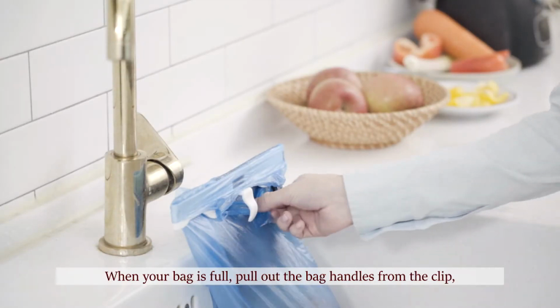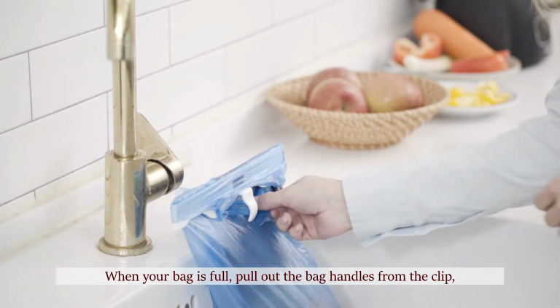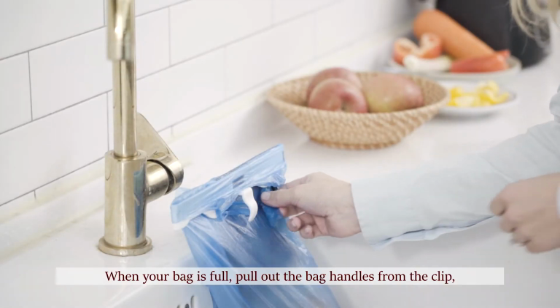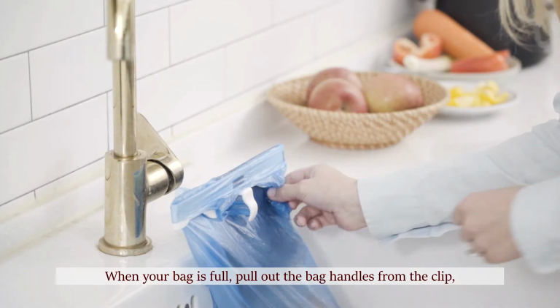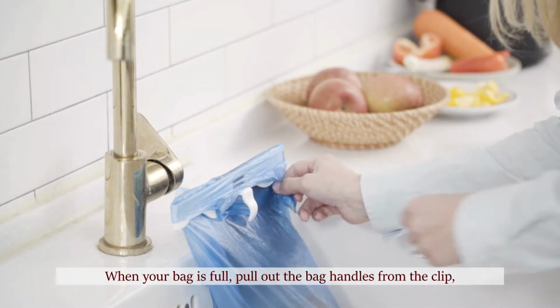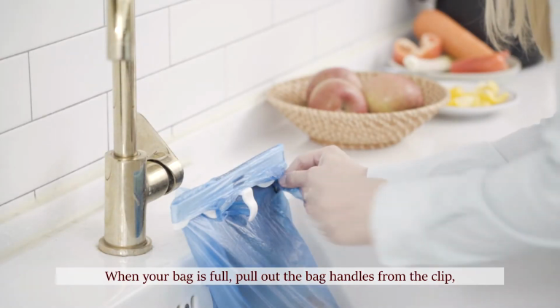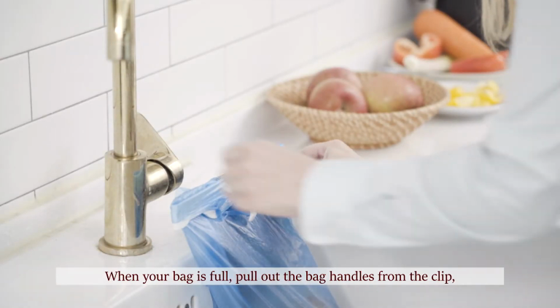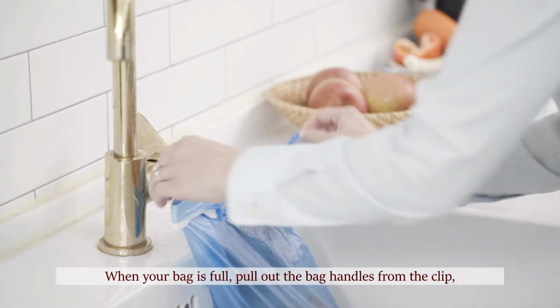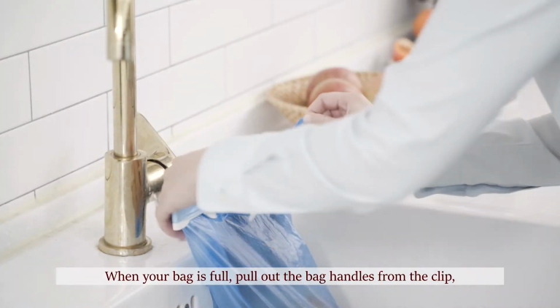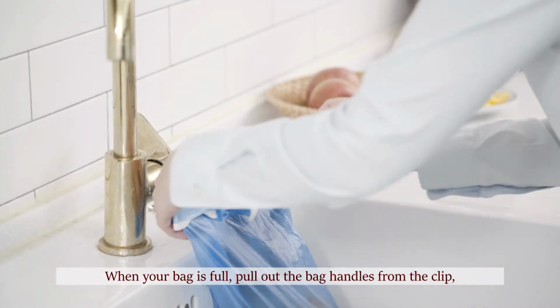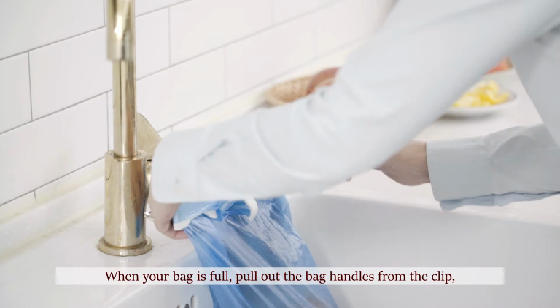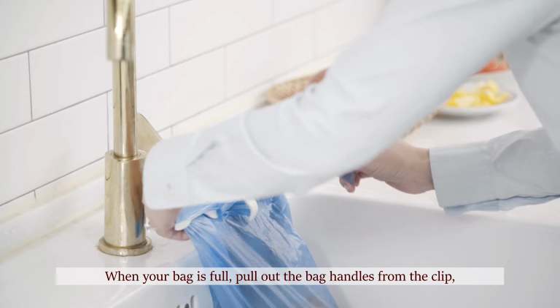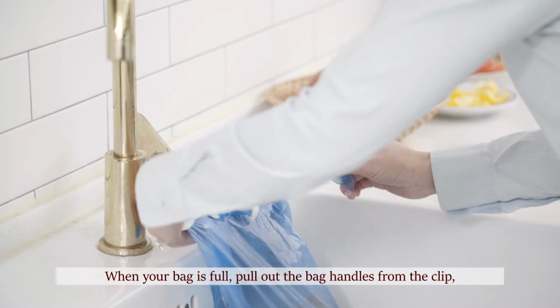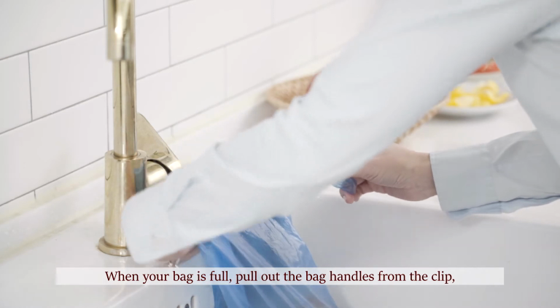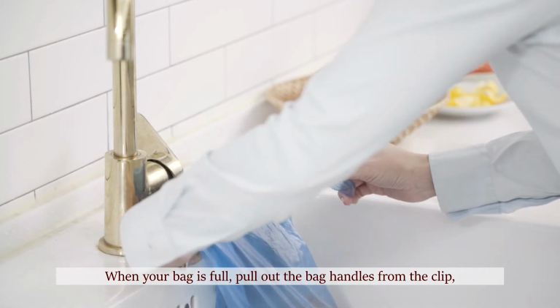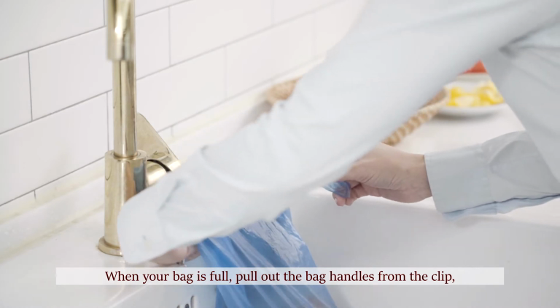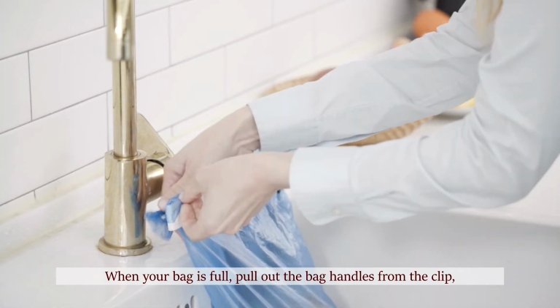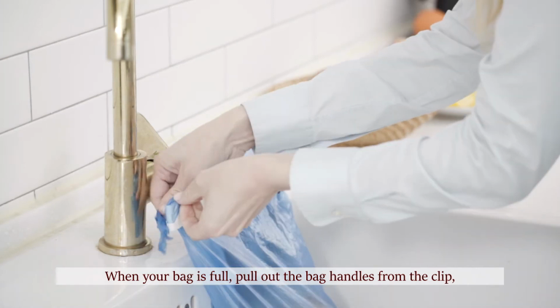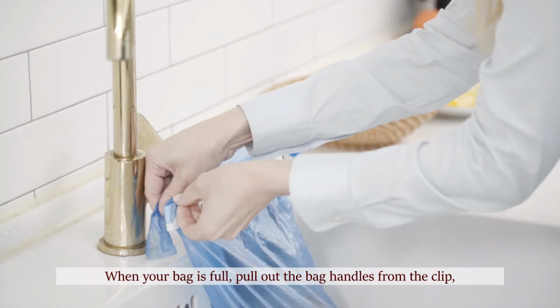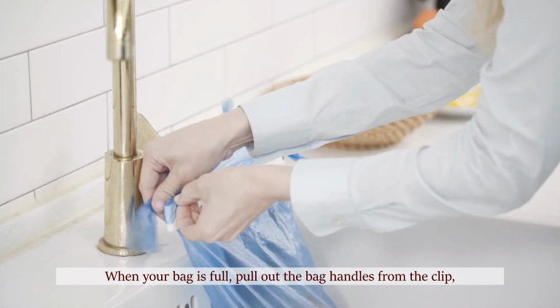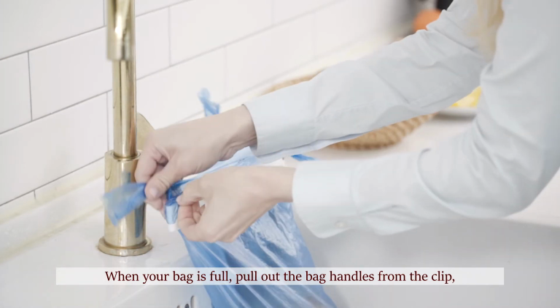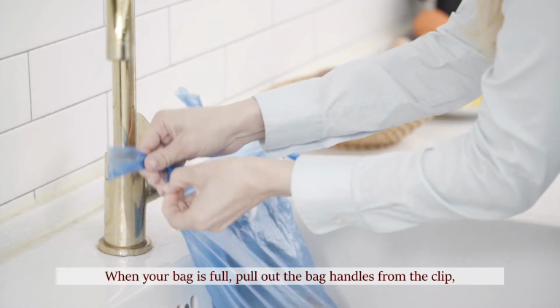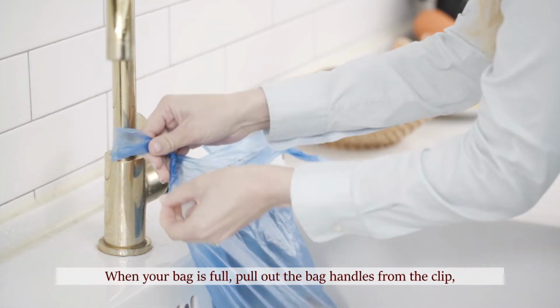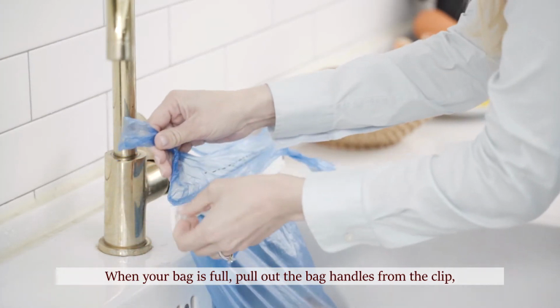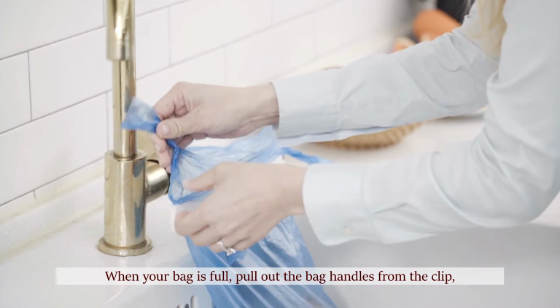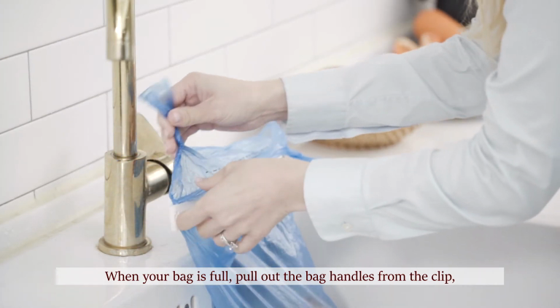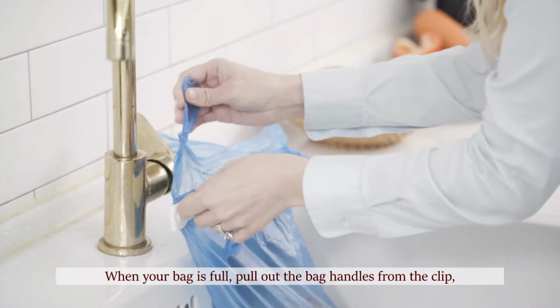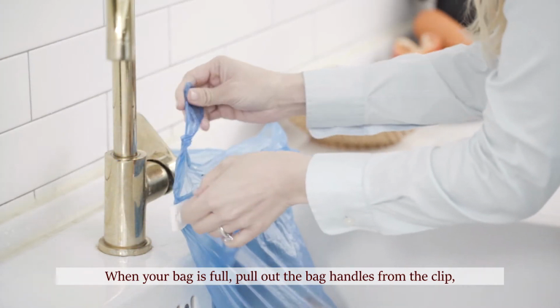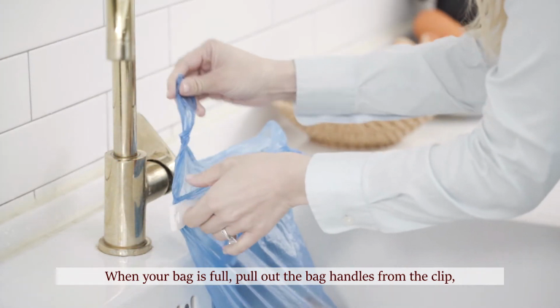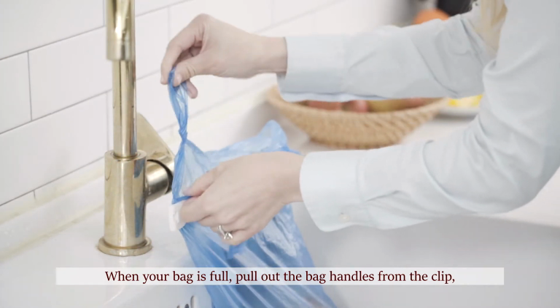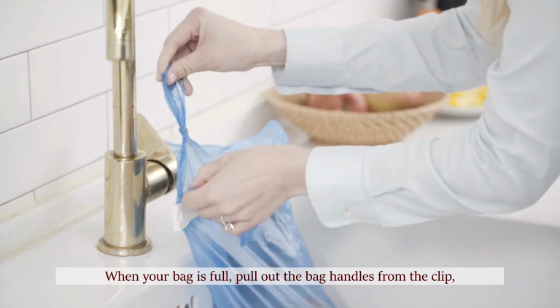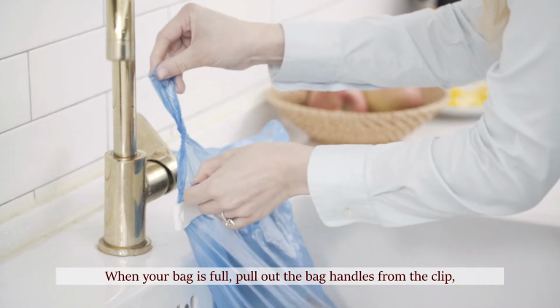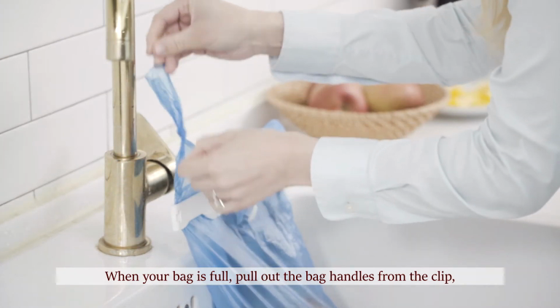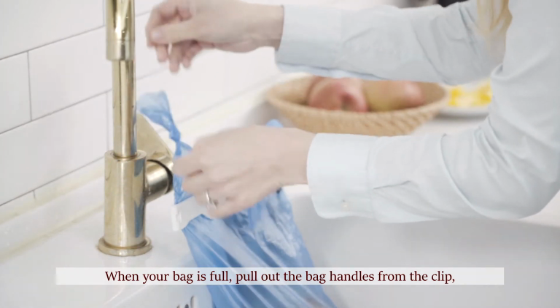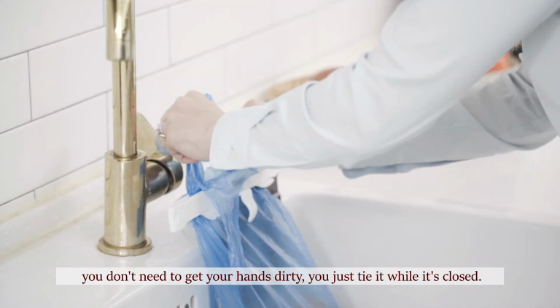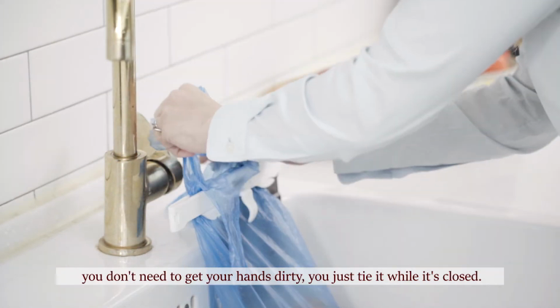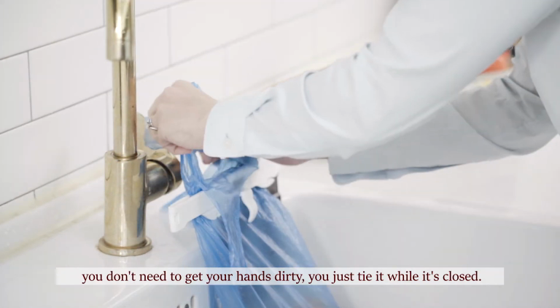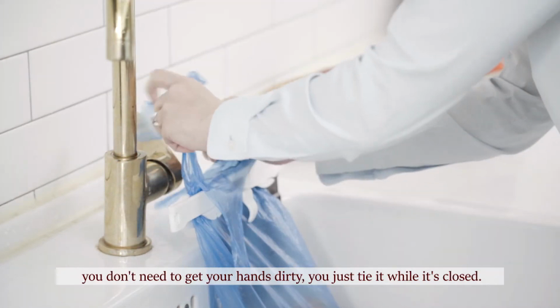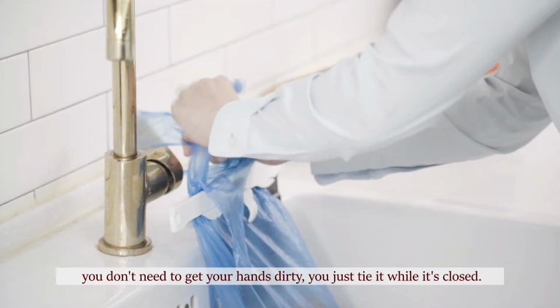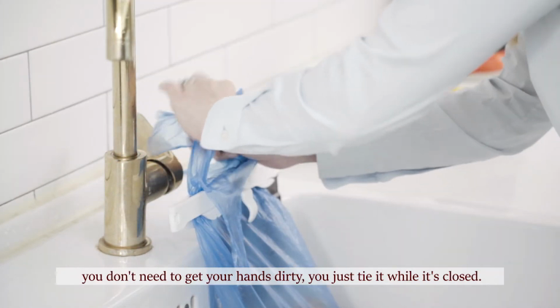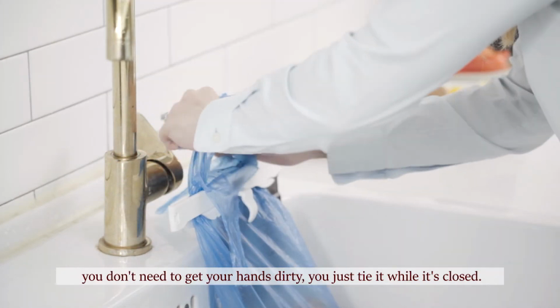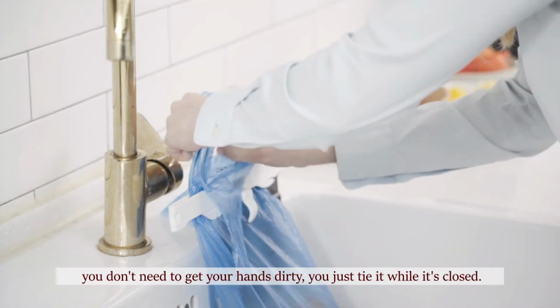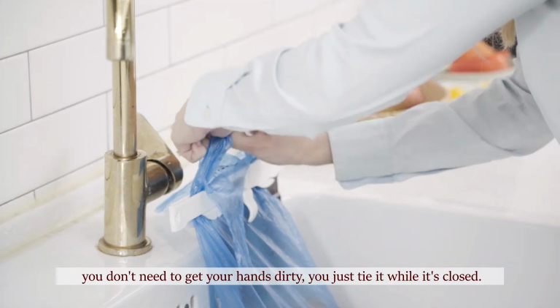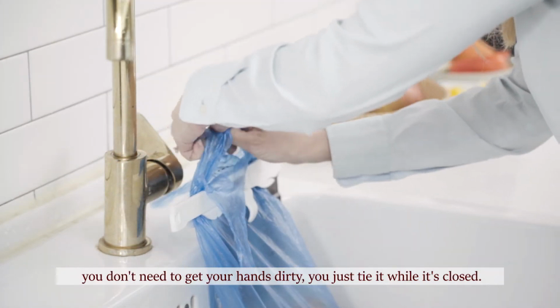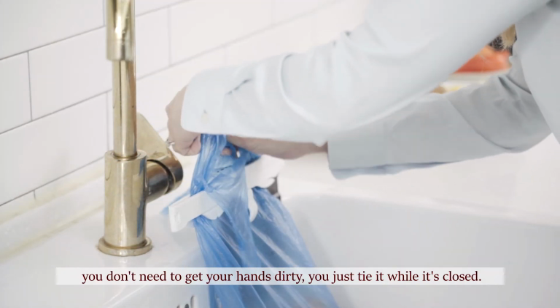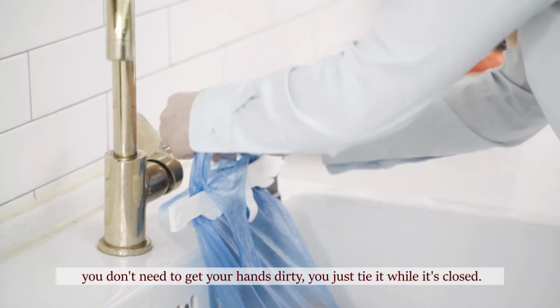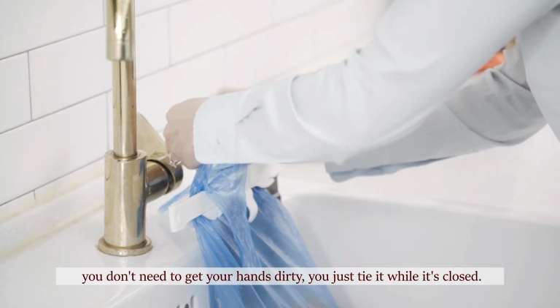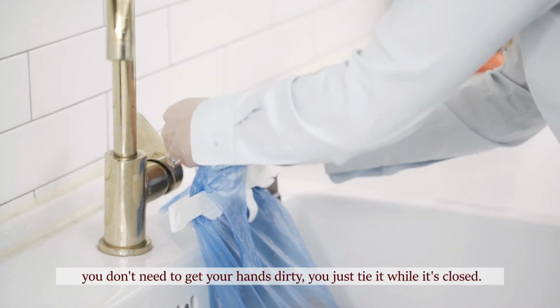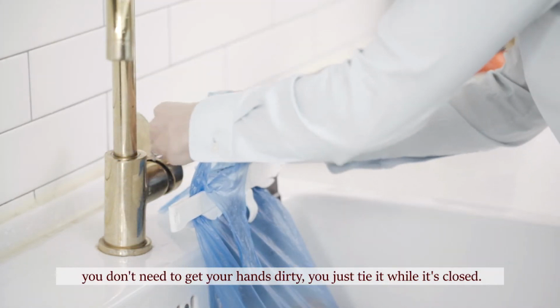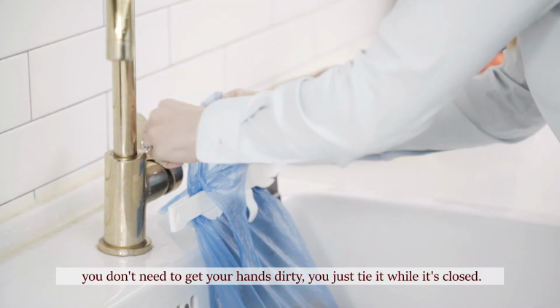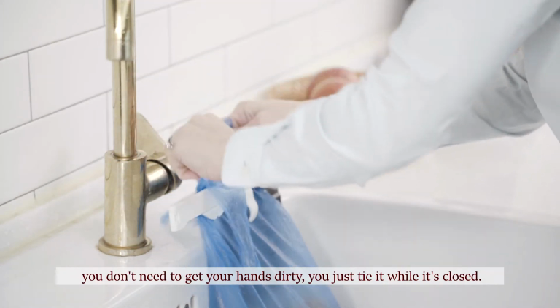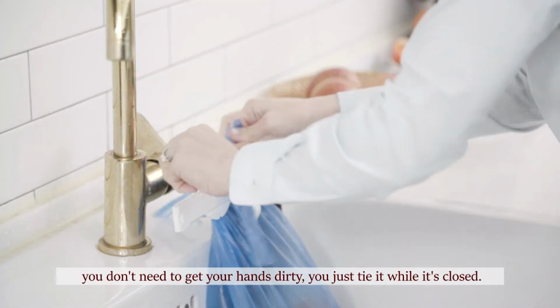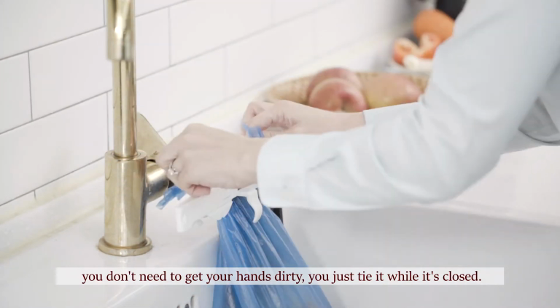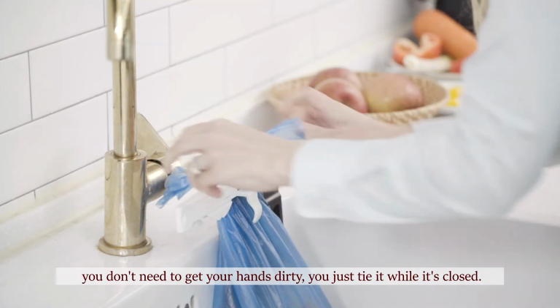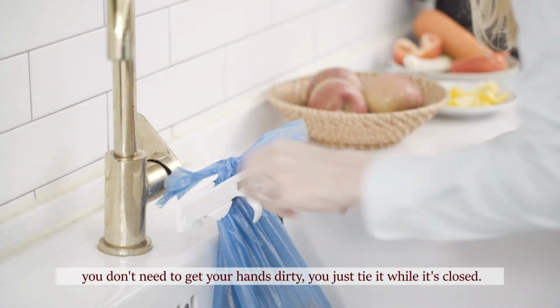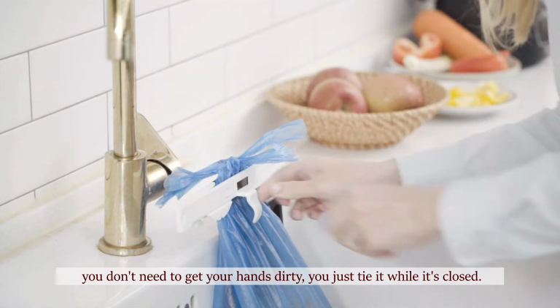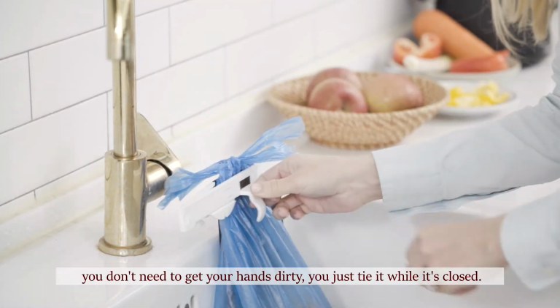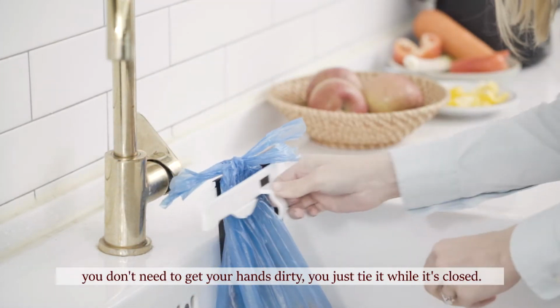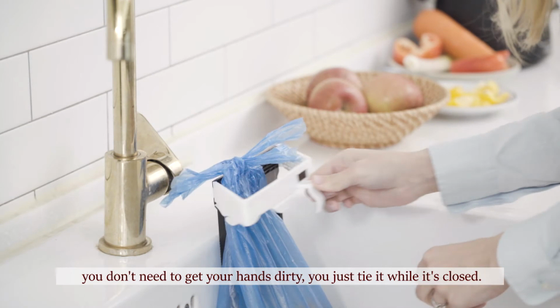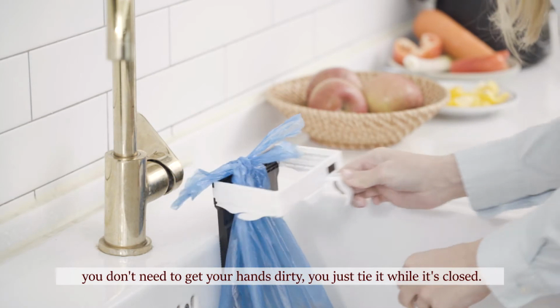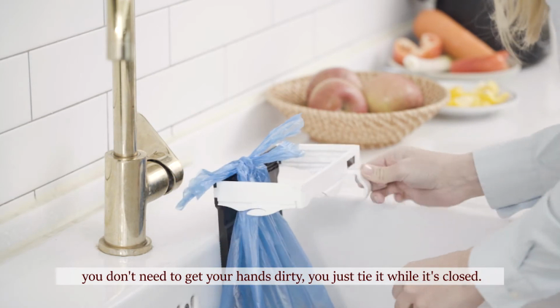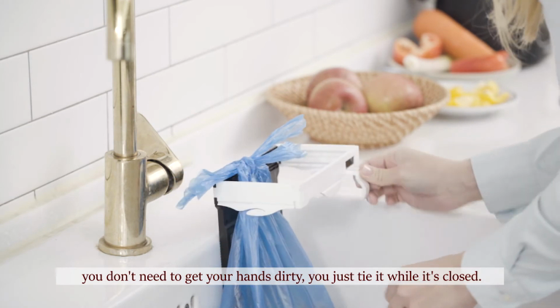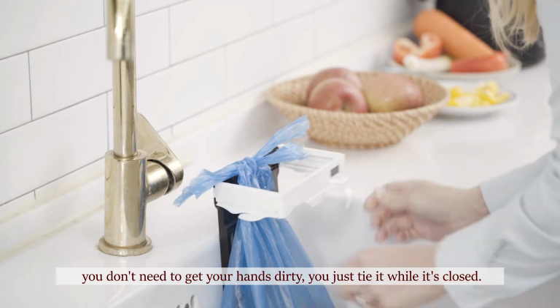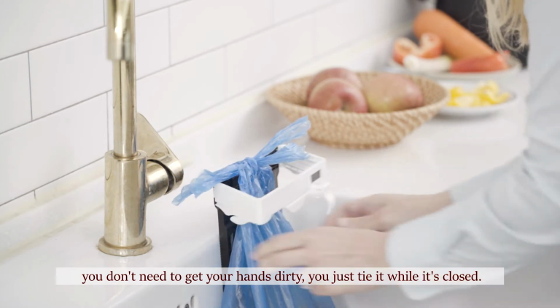When your bag is full, pull out the bag handles from the clip. You don't need to get your hands dirty — you just tie it while it's closed.